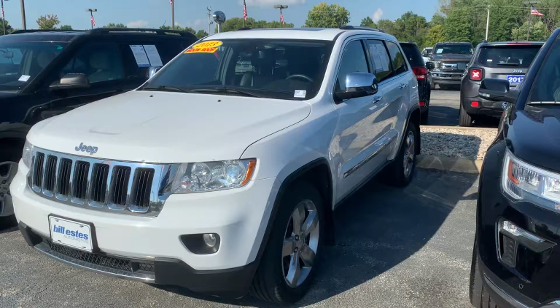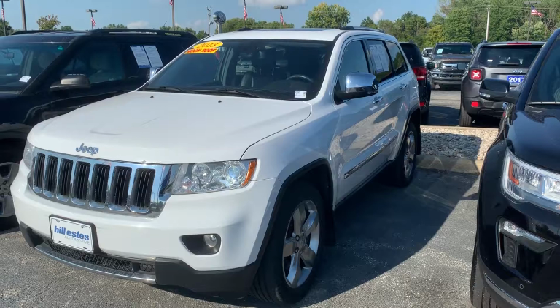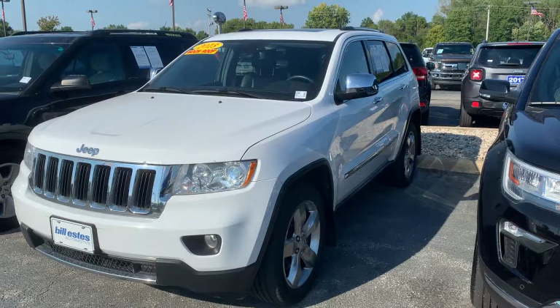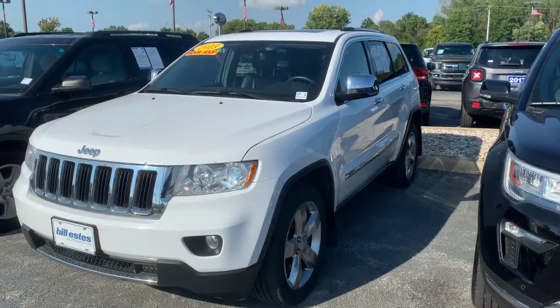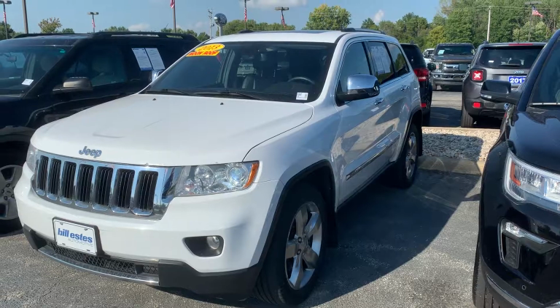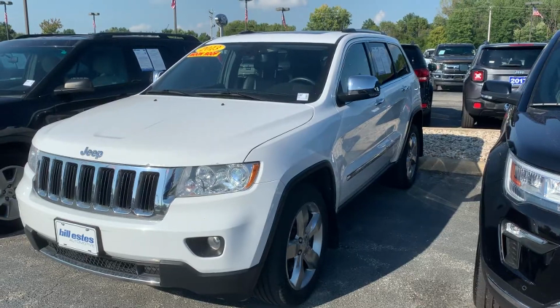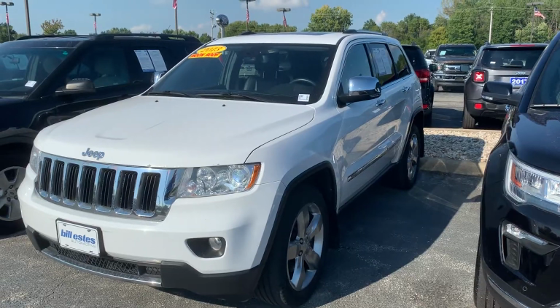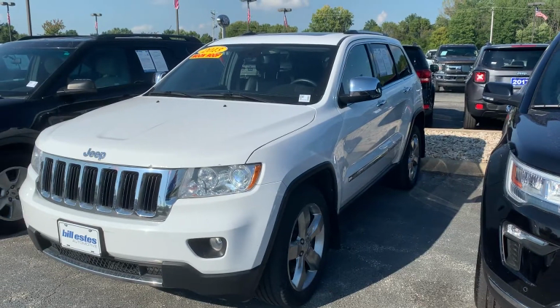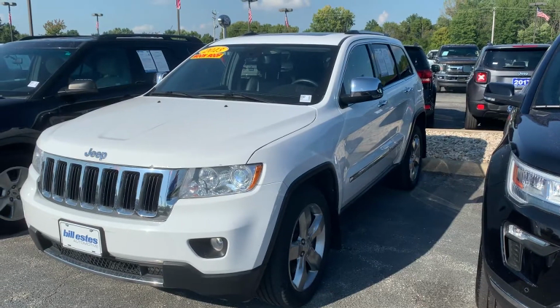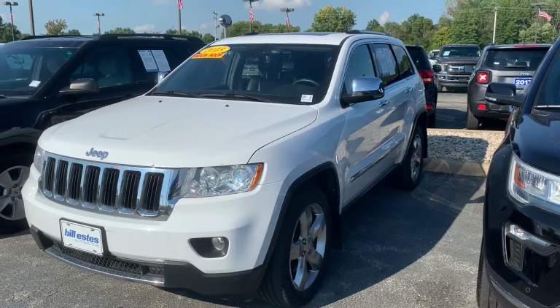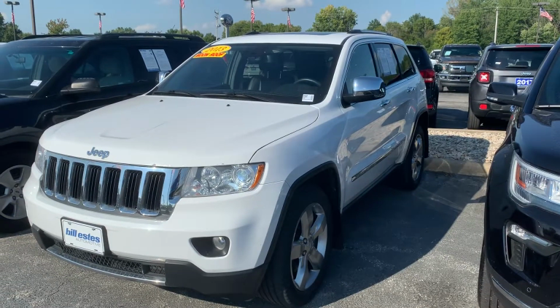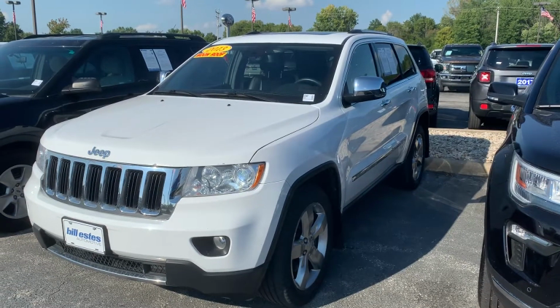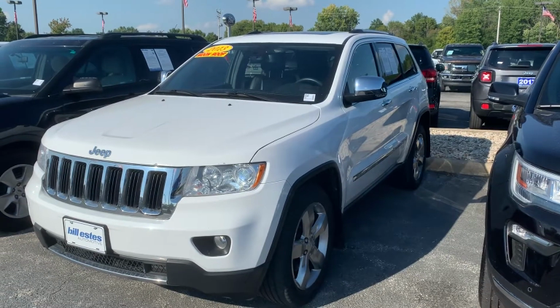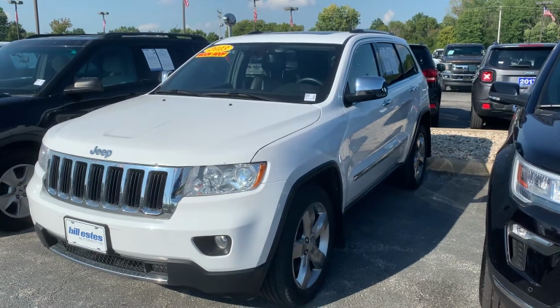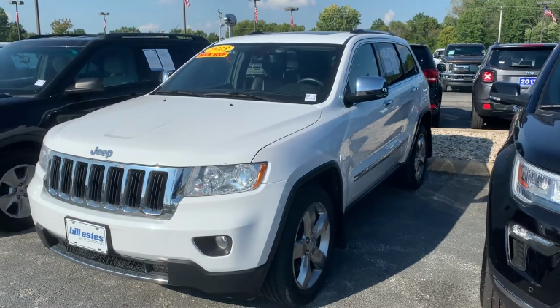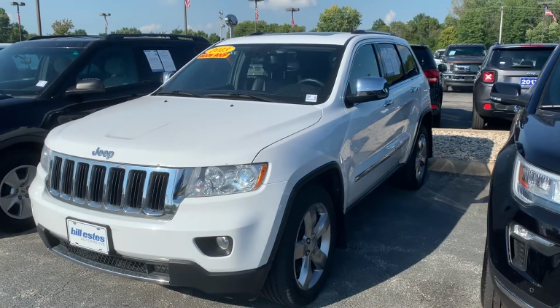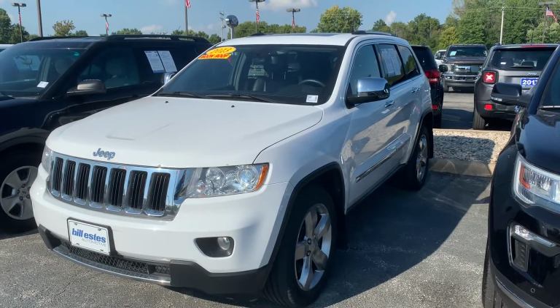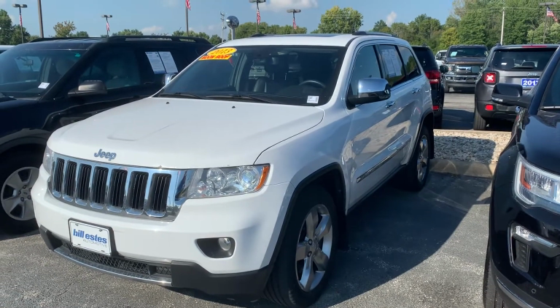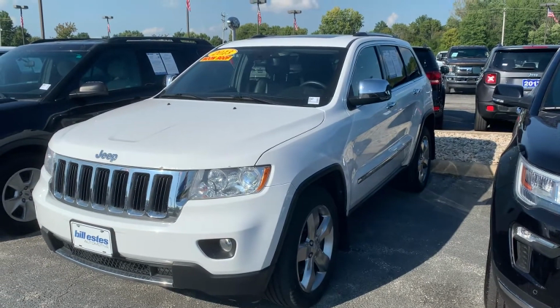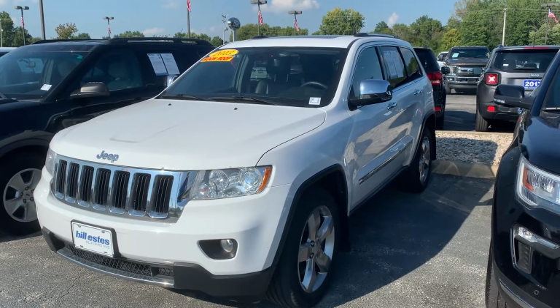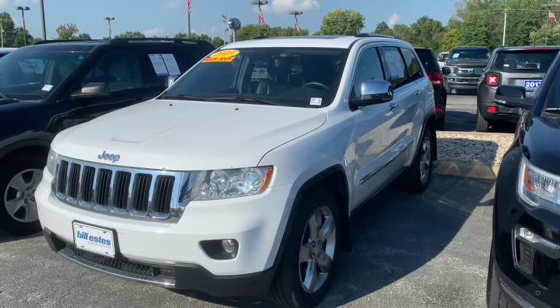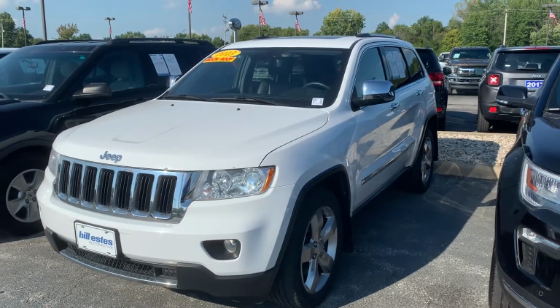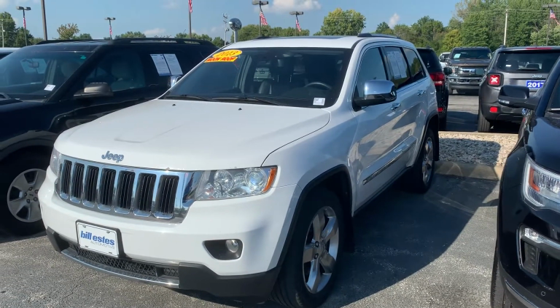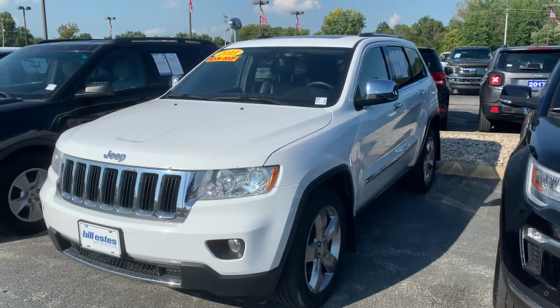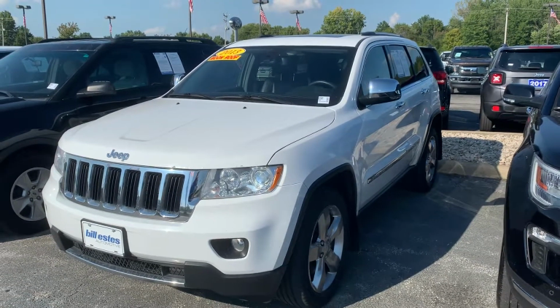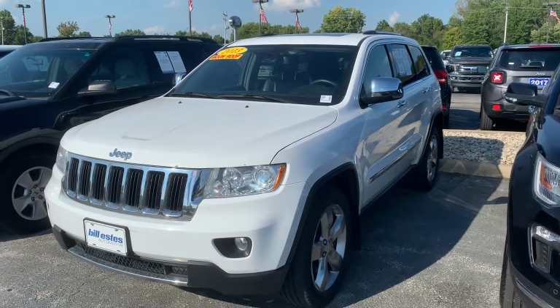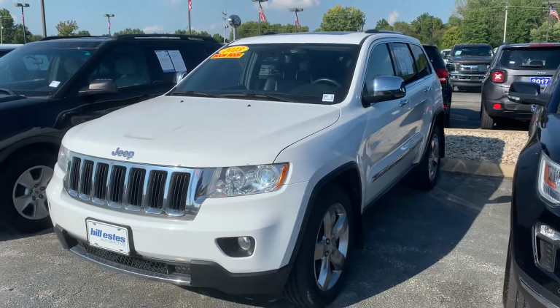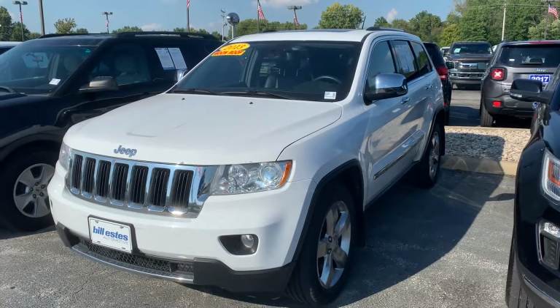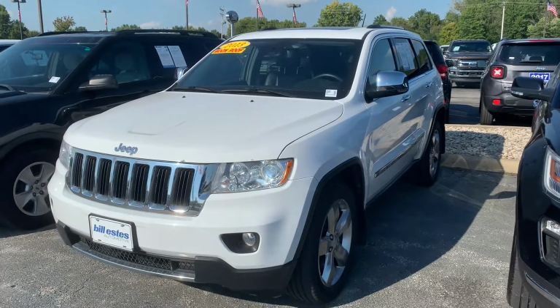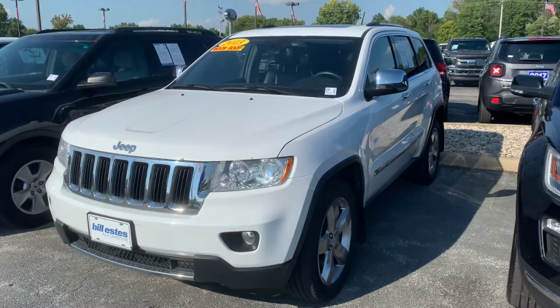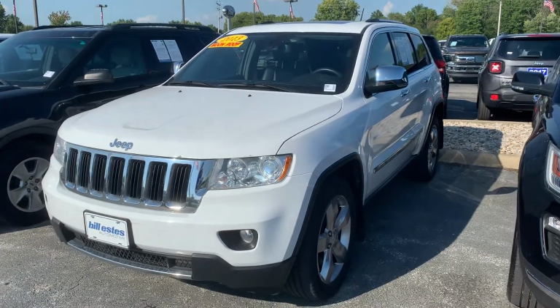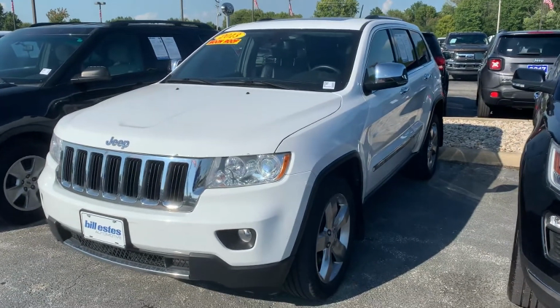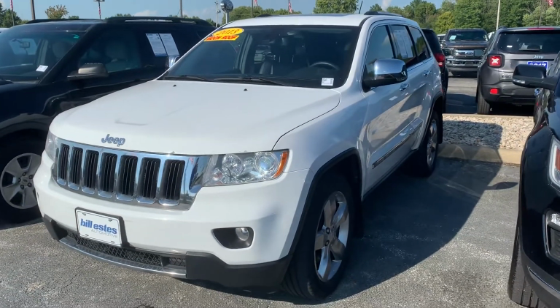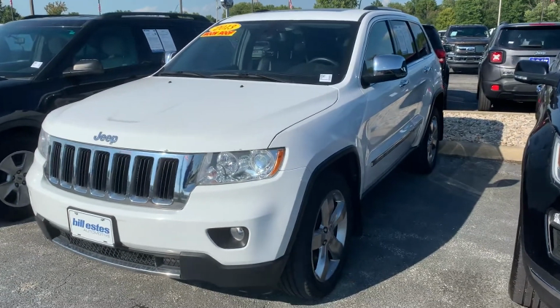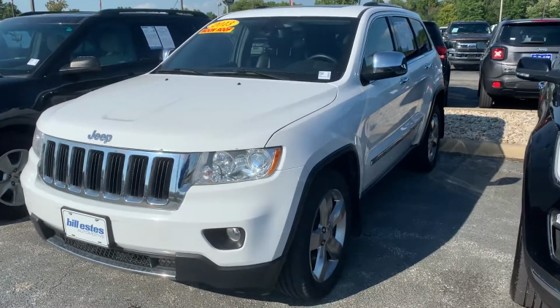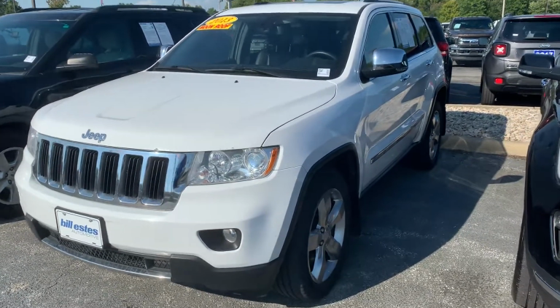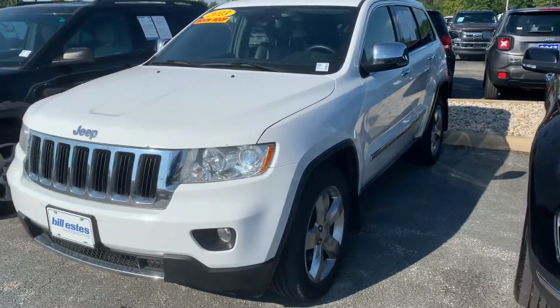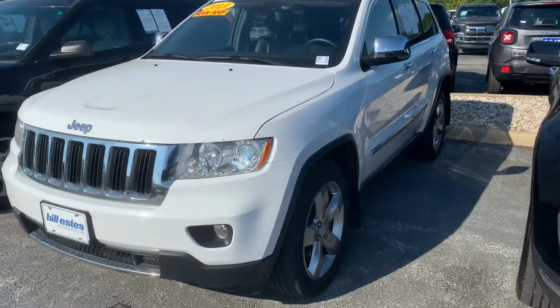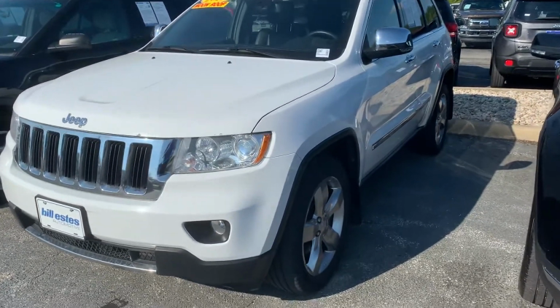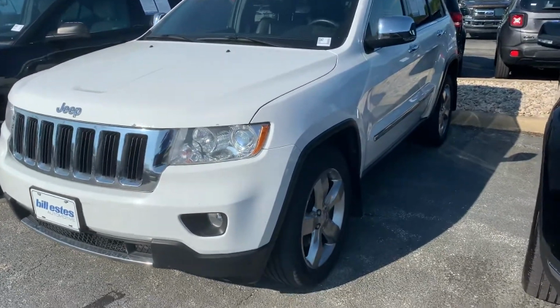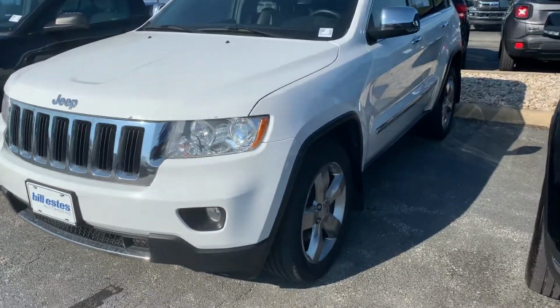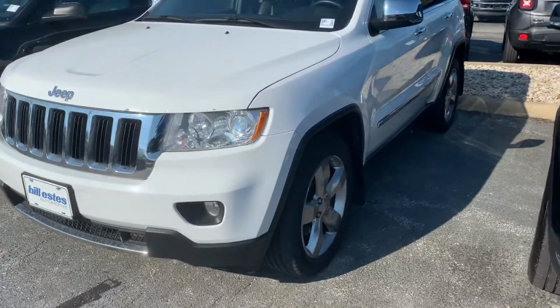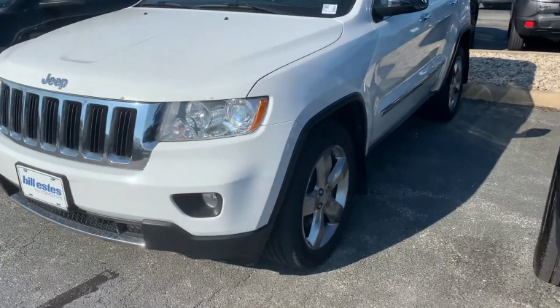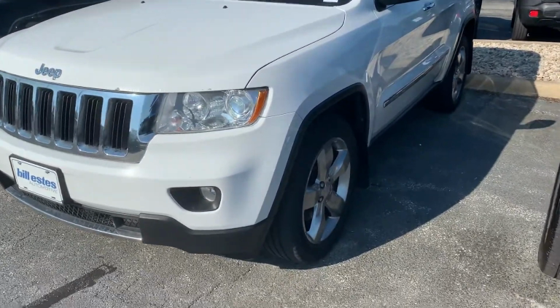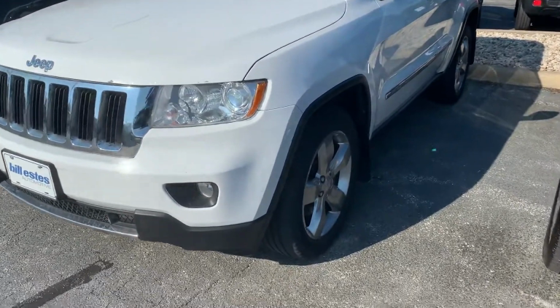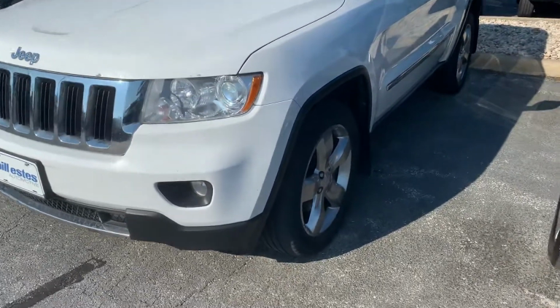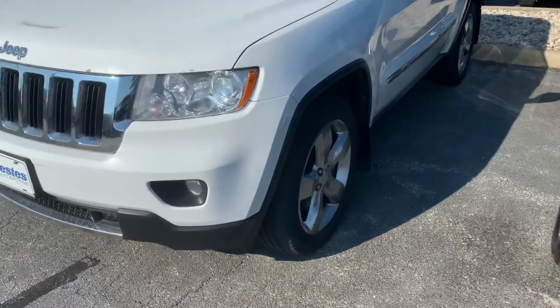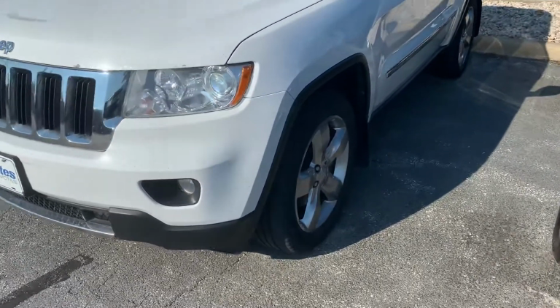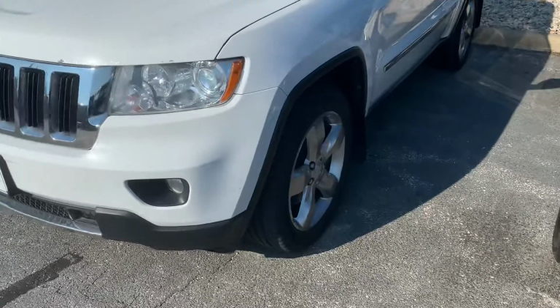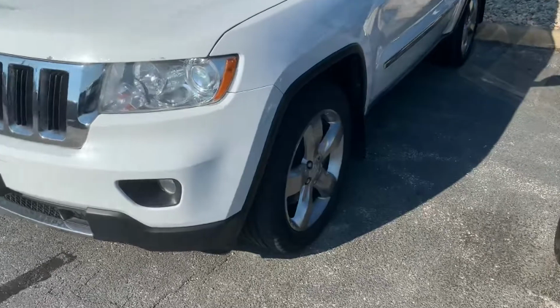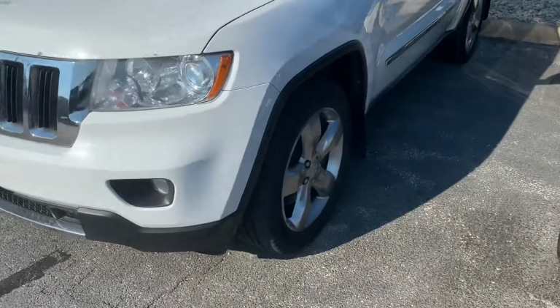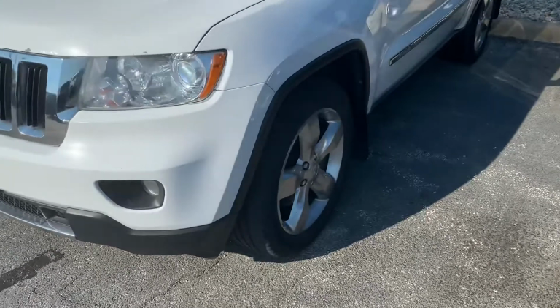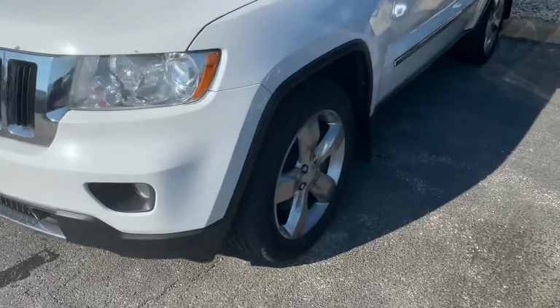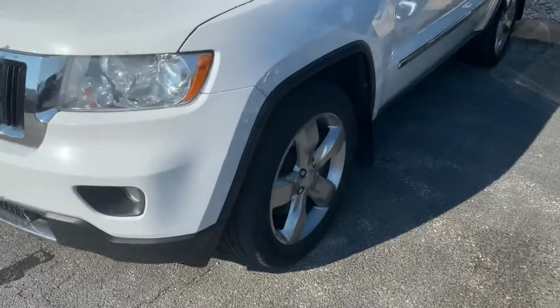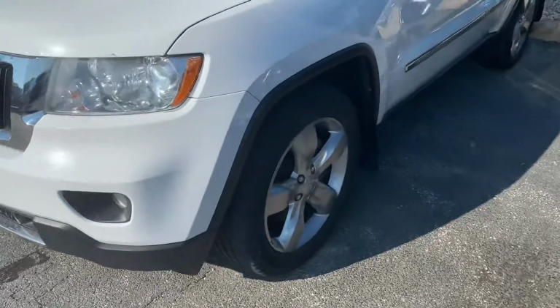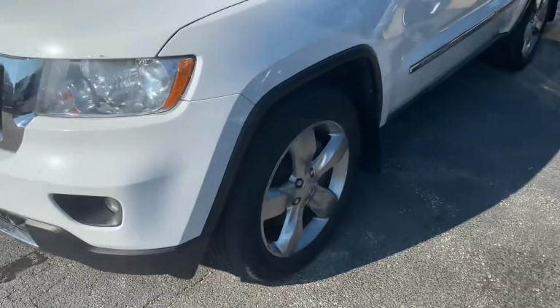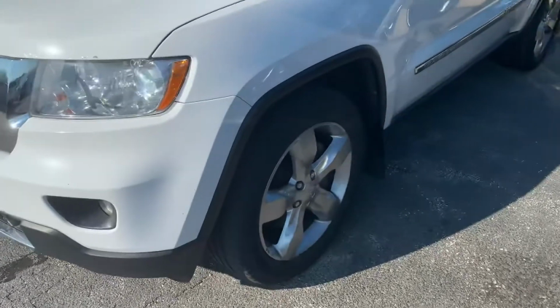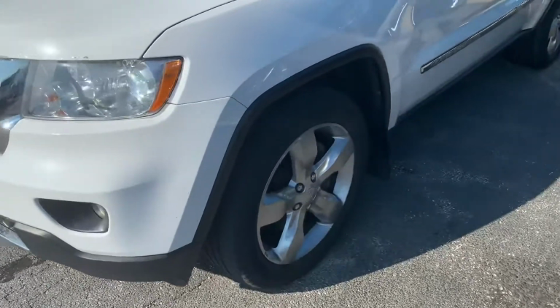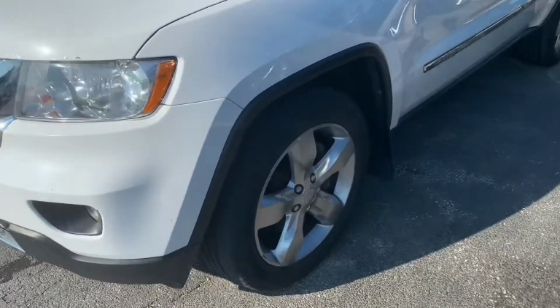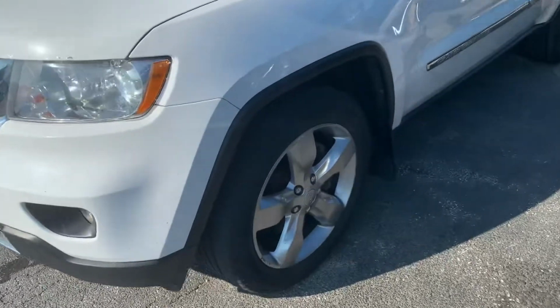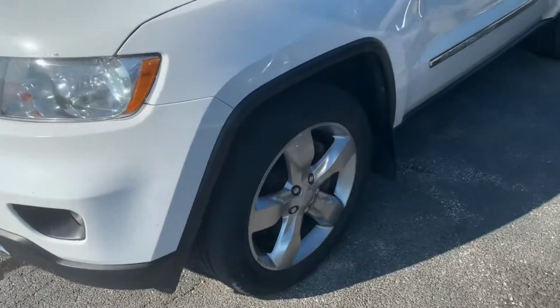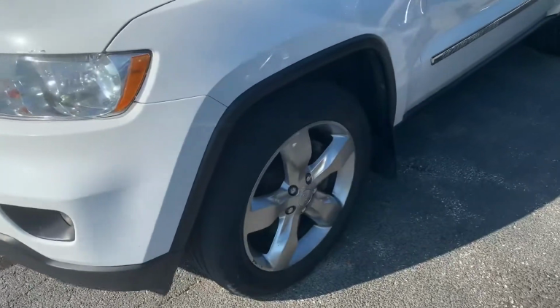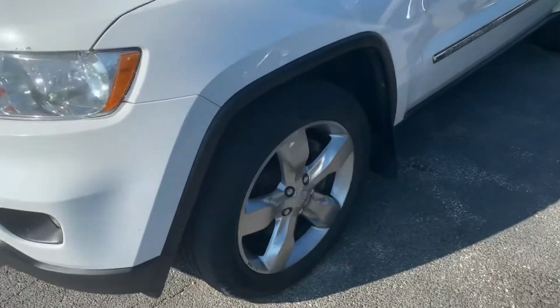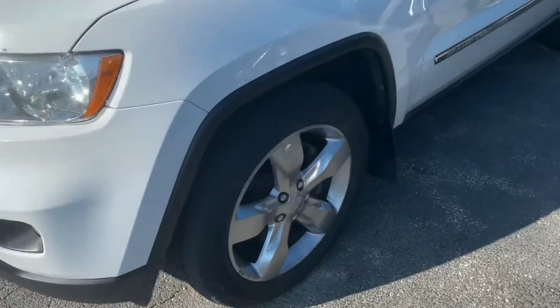This is Mike Clair with Bill Estes Ford in Brownsburg, and this is the 2013 Jeep Grand Cherokee. I'm going to do a quick walk around and show you some of the features.